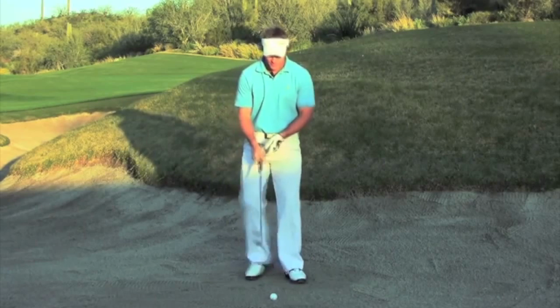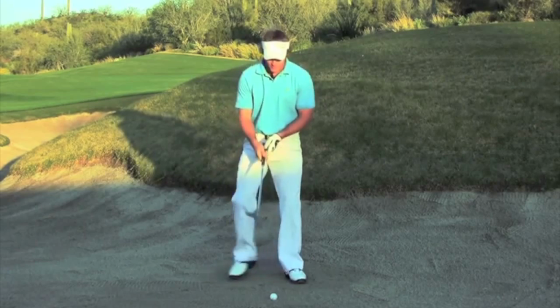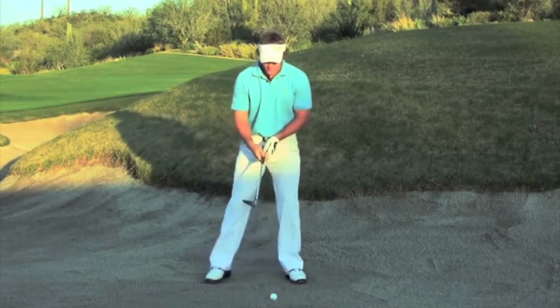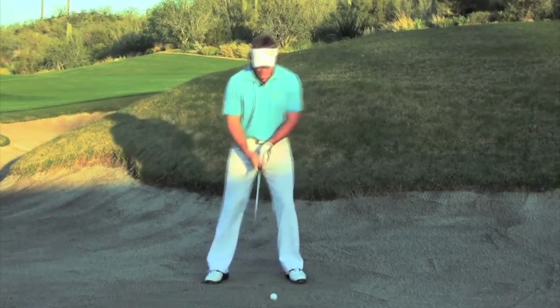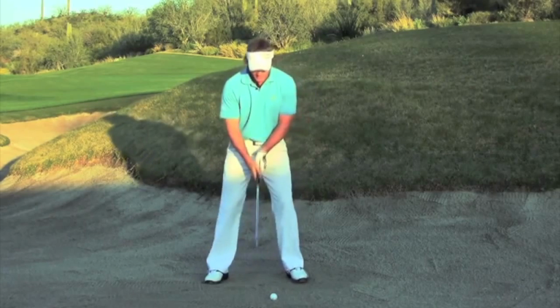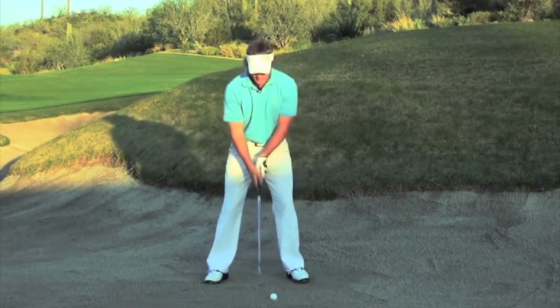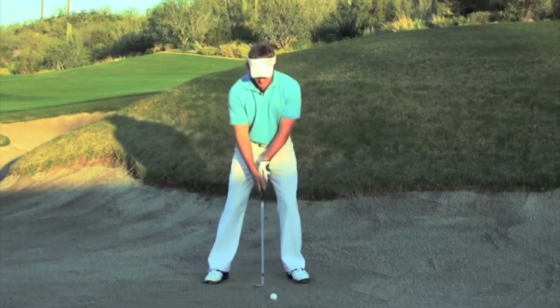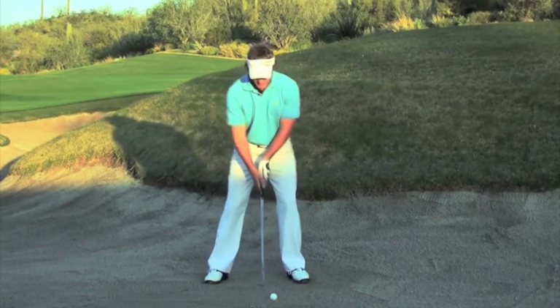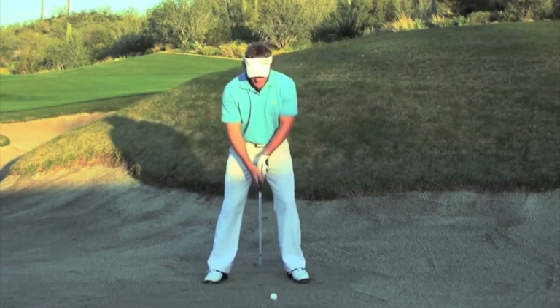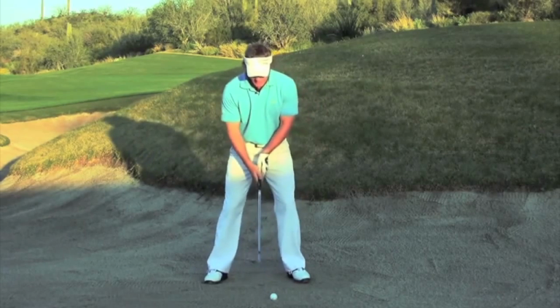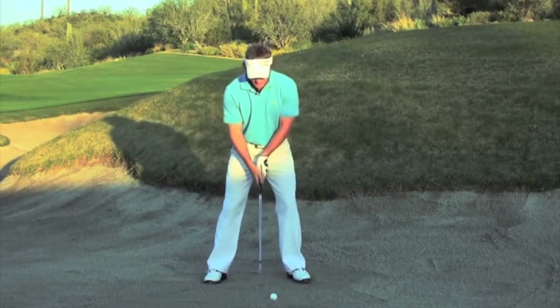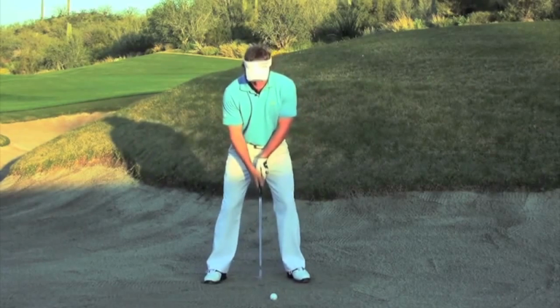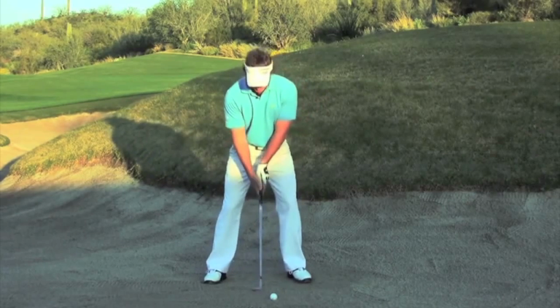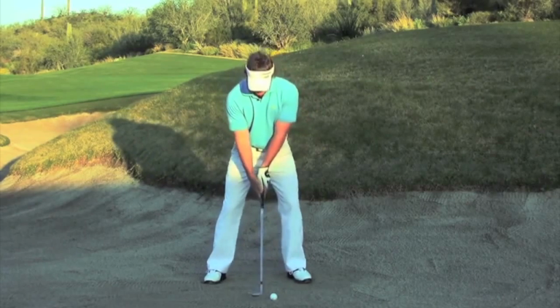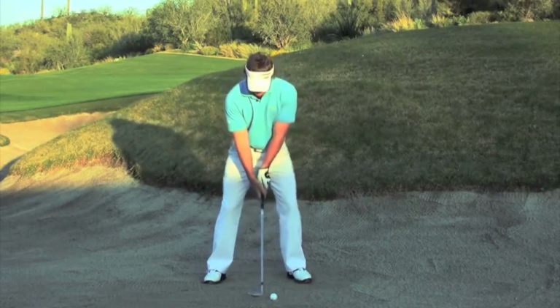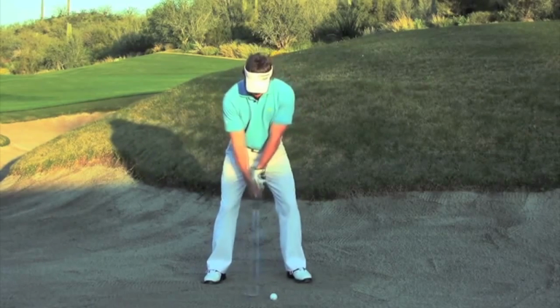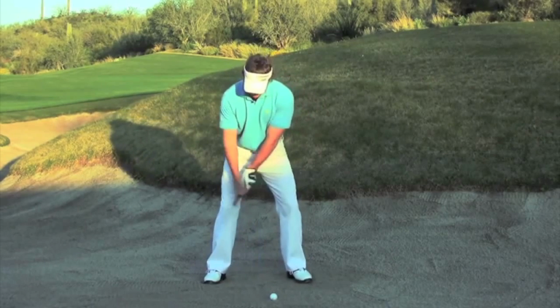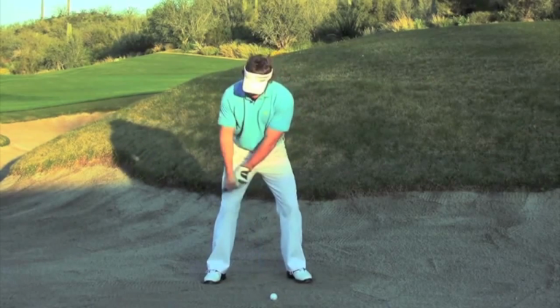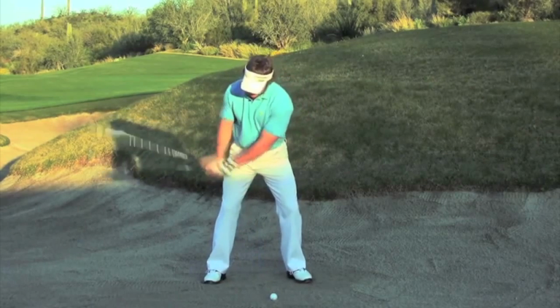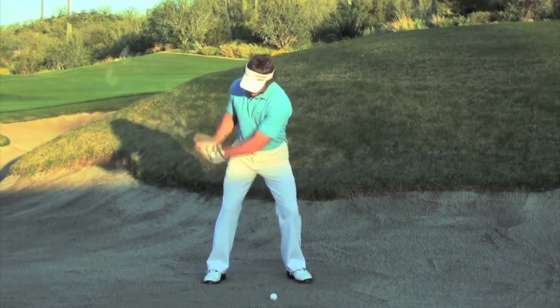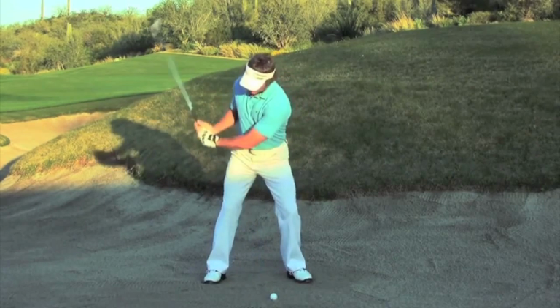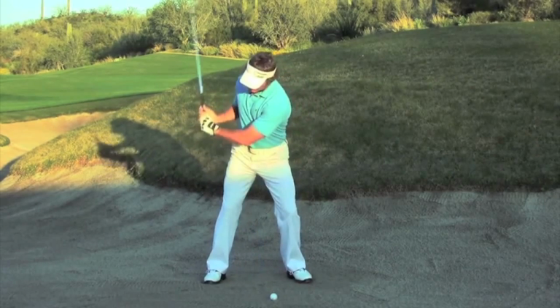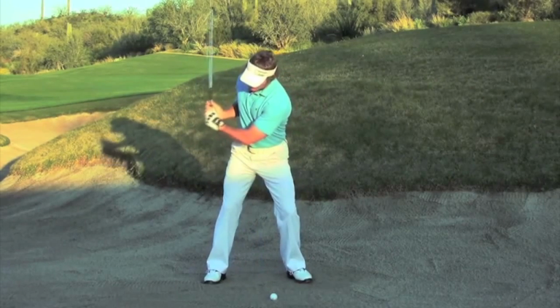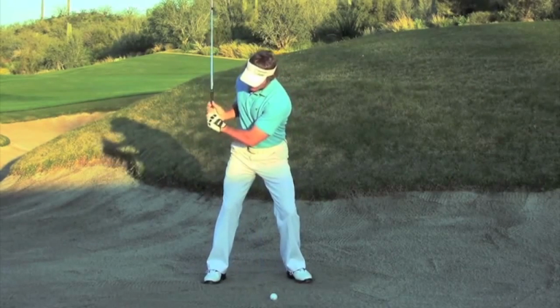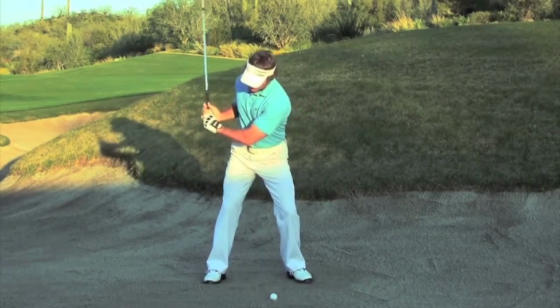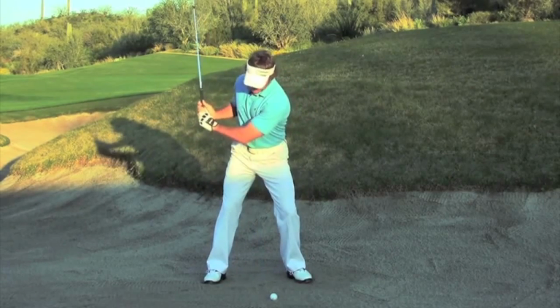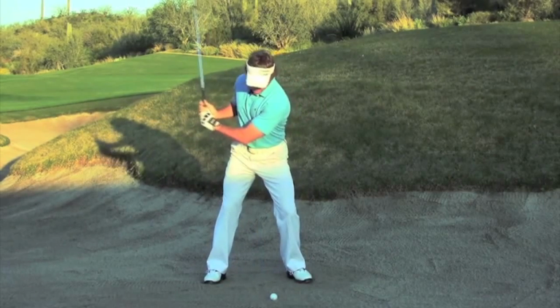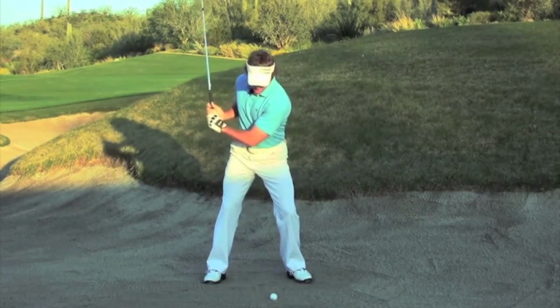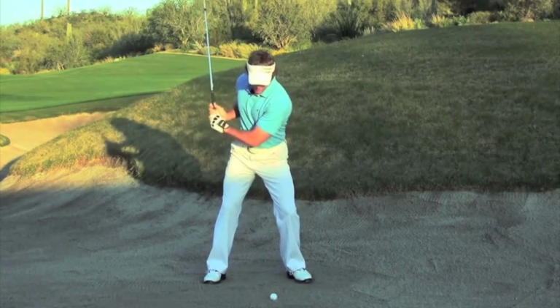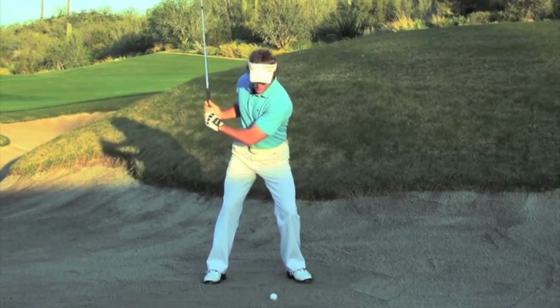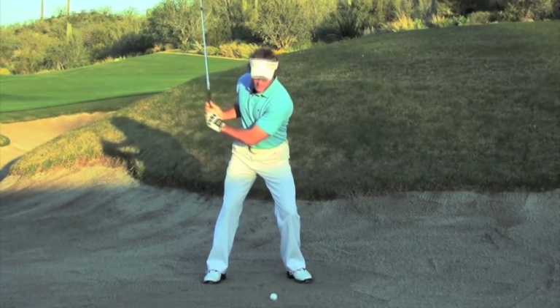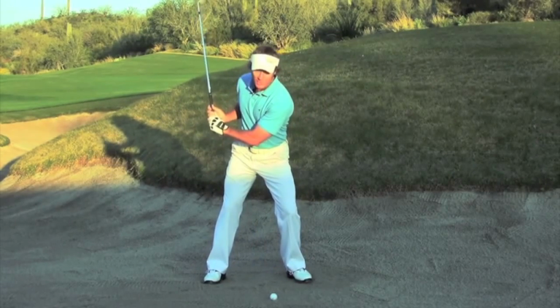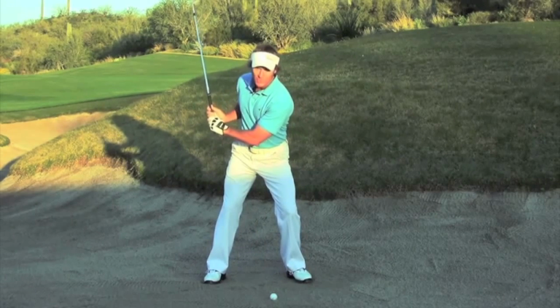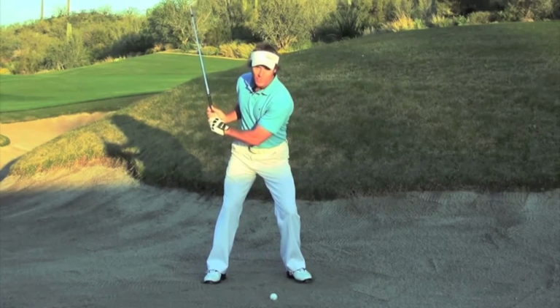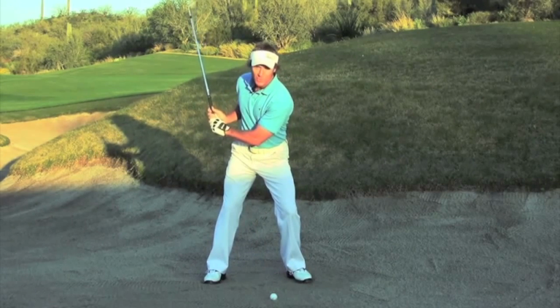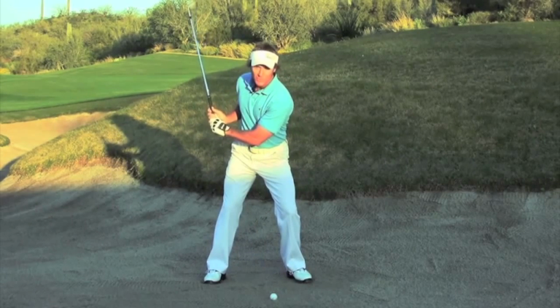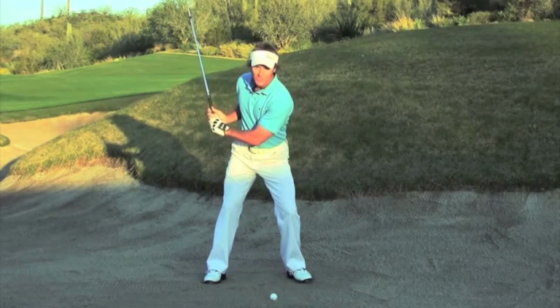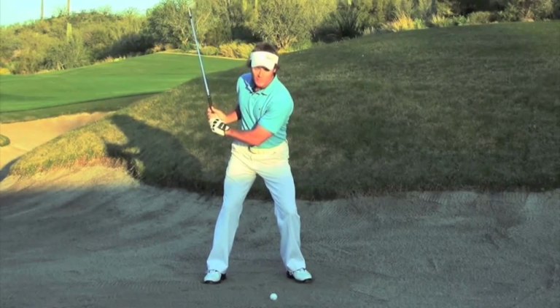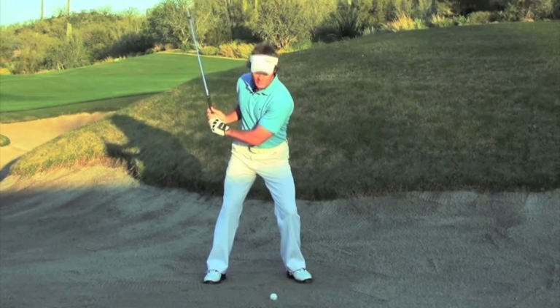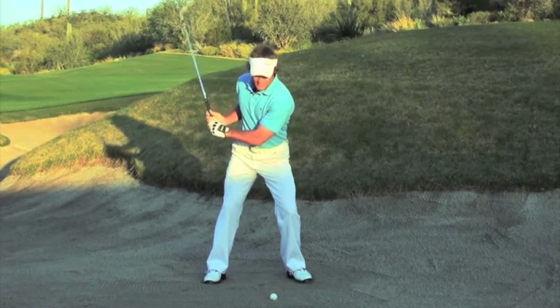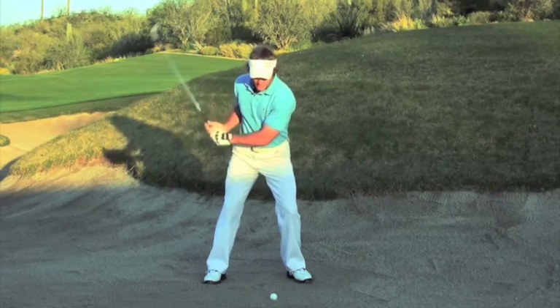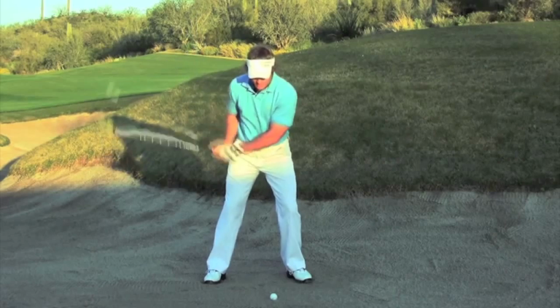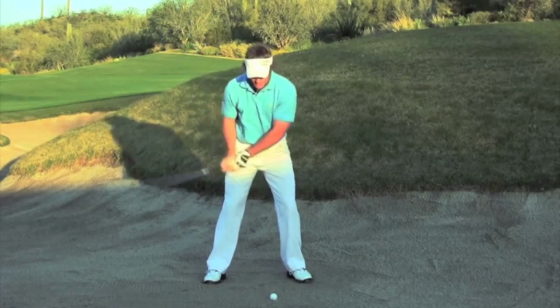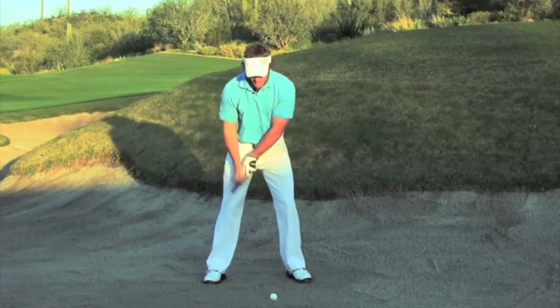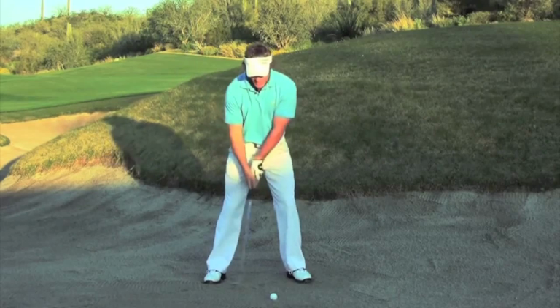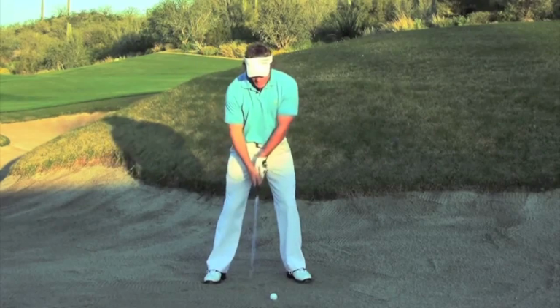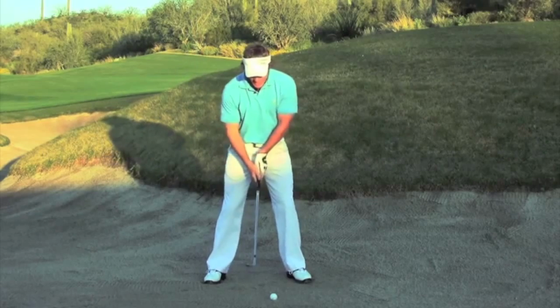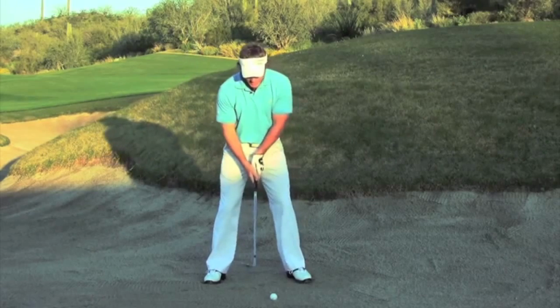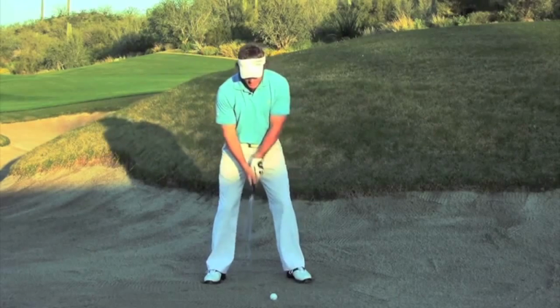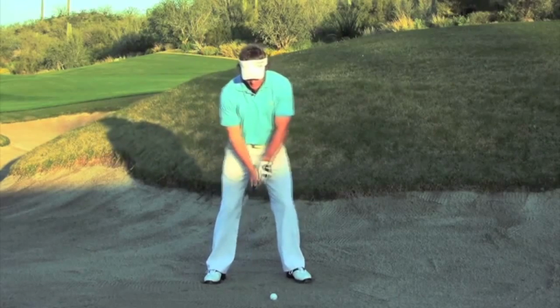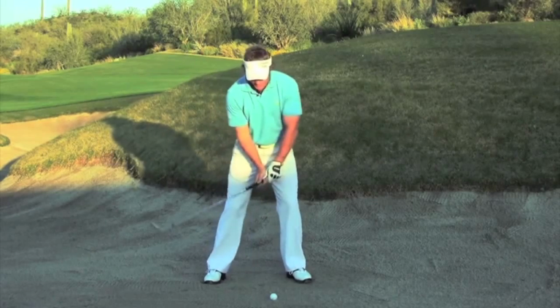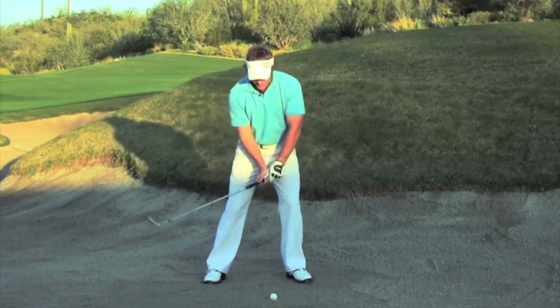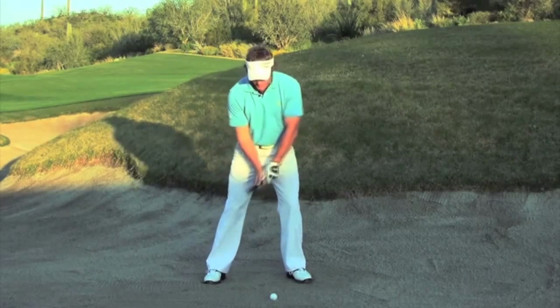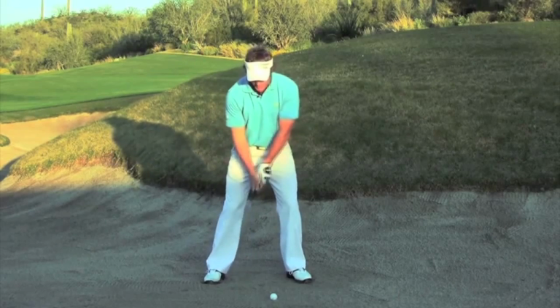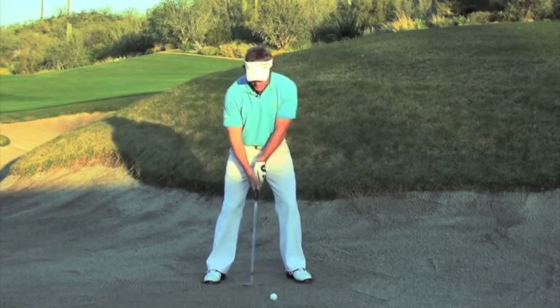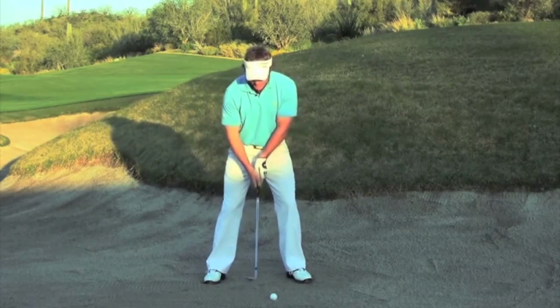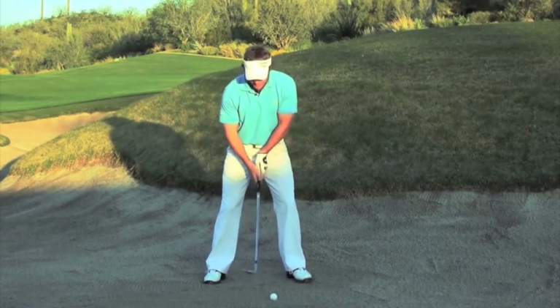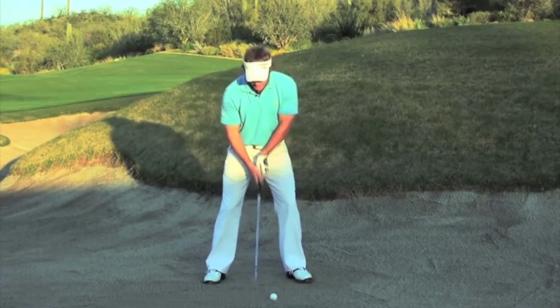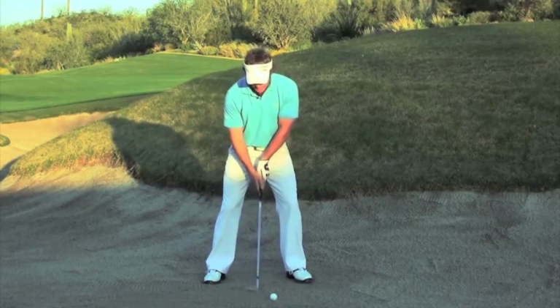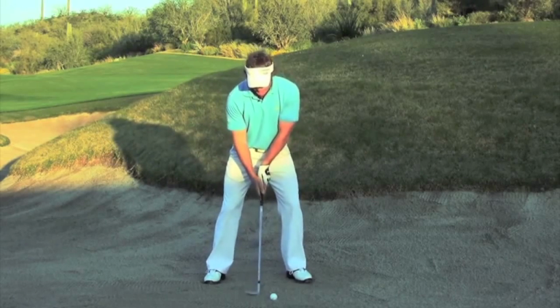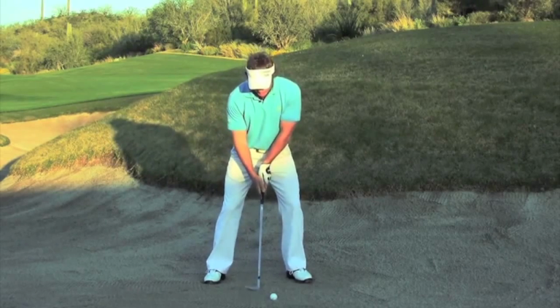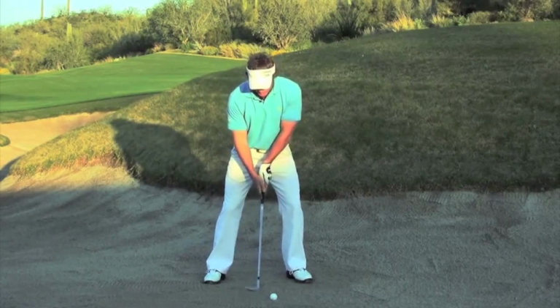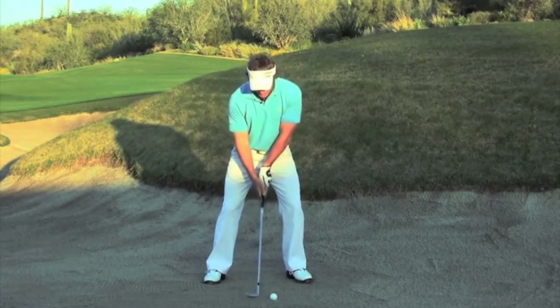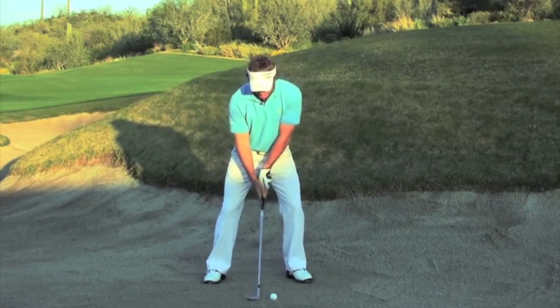So when you get in the sand, think about some fold — arms in close, get narrow — then add some throw at the bottom and swing away.